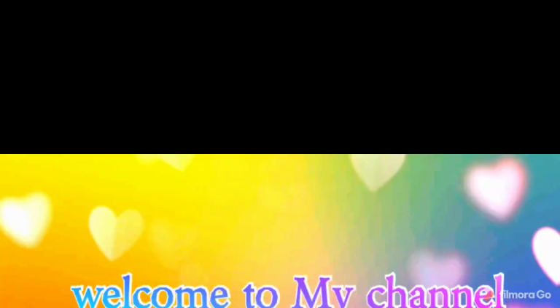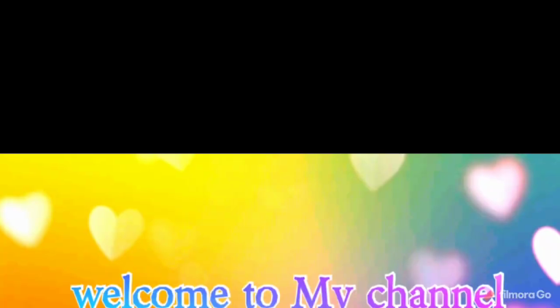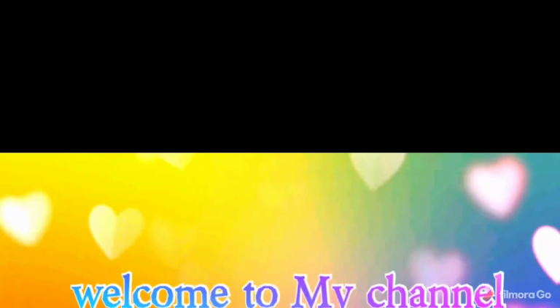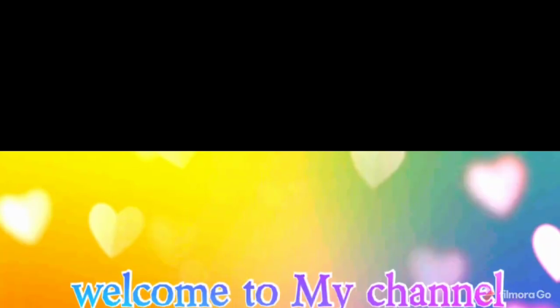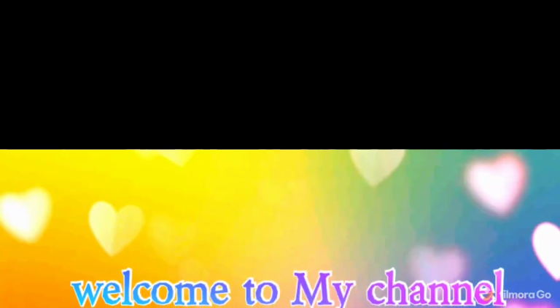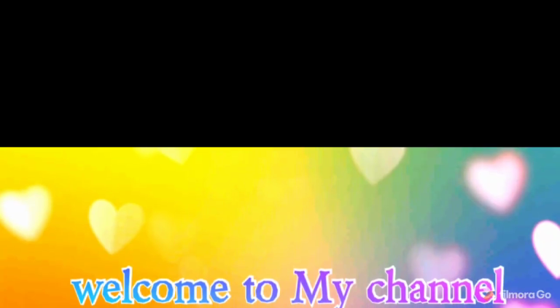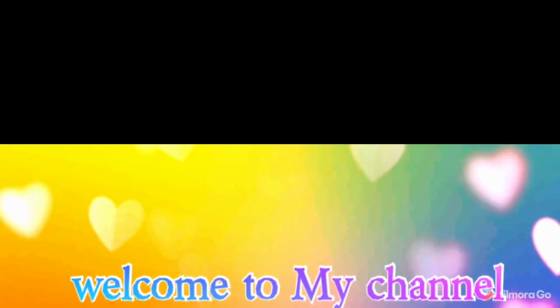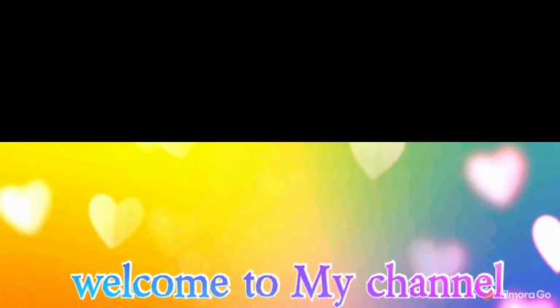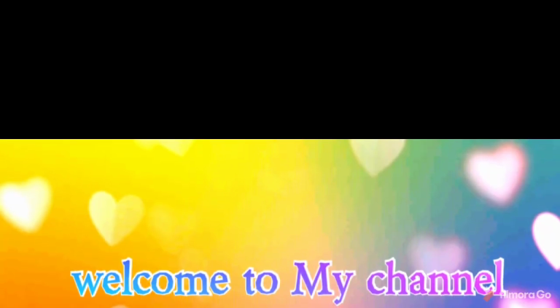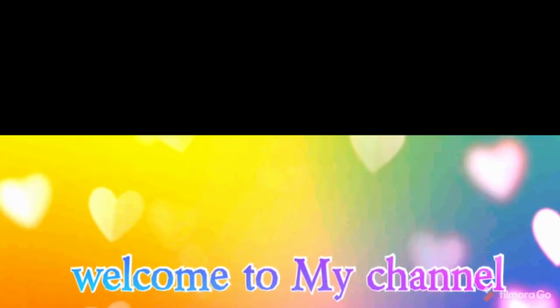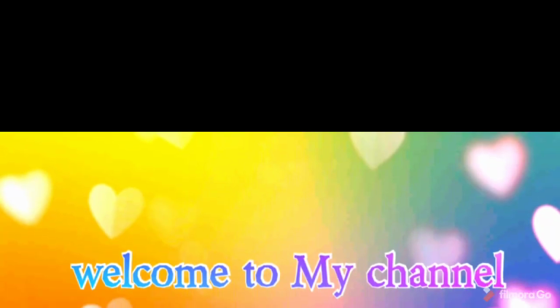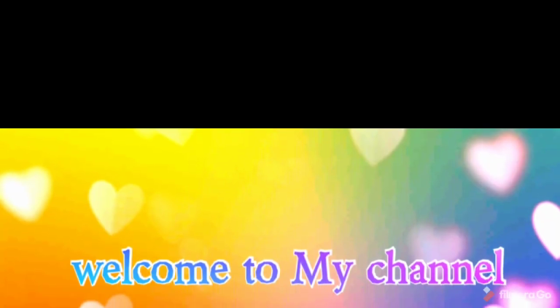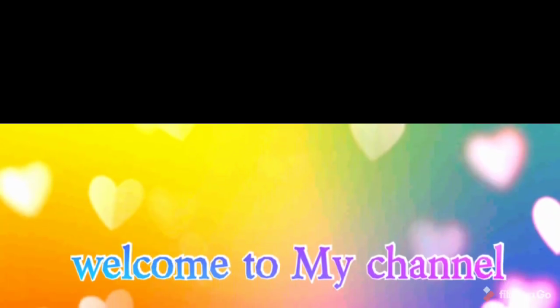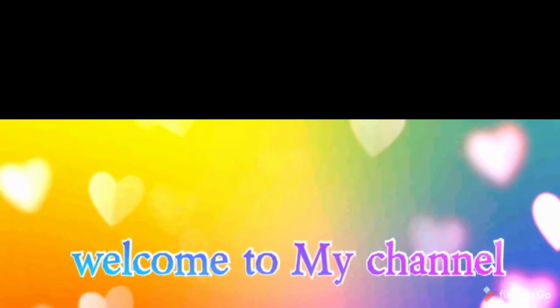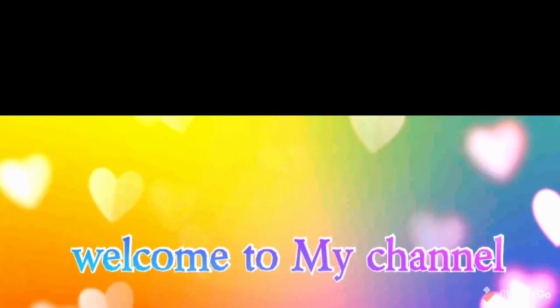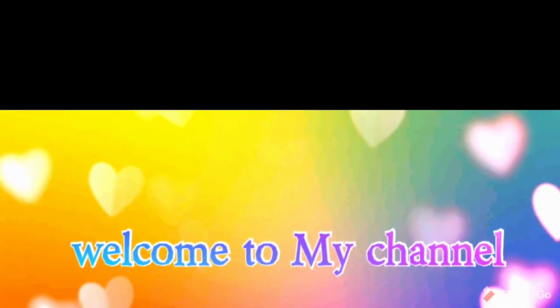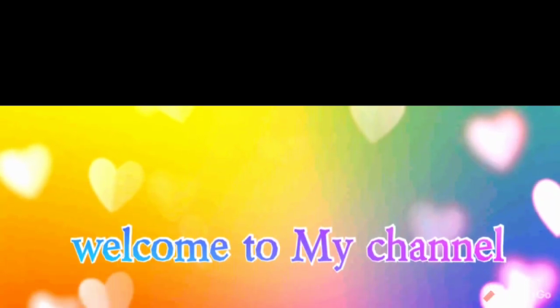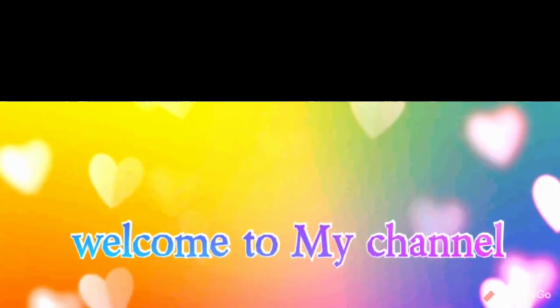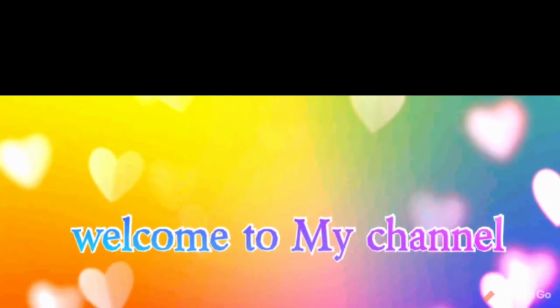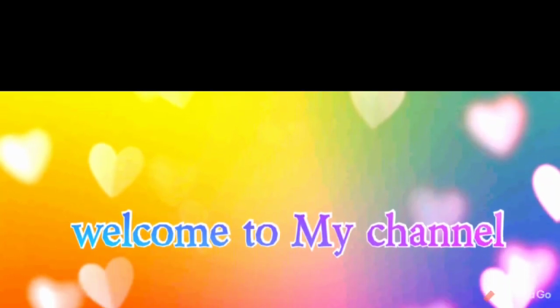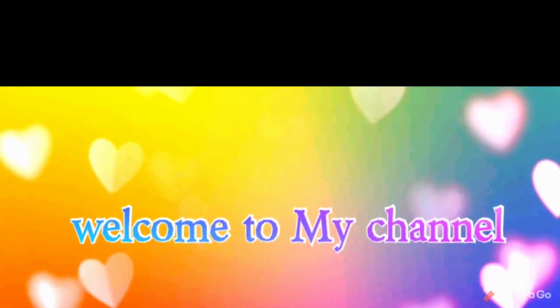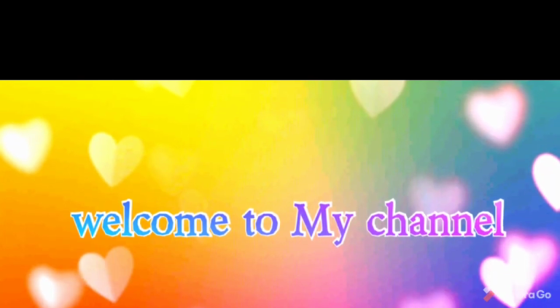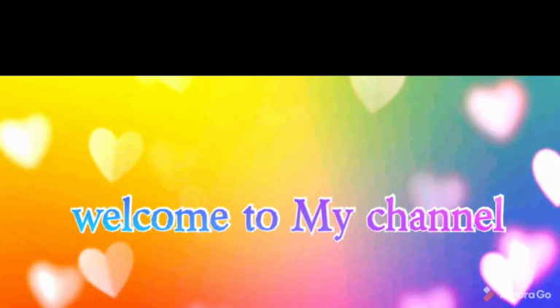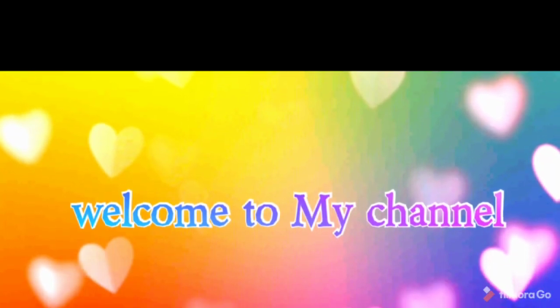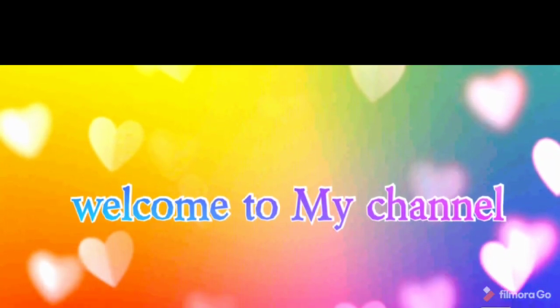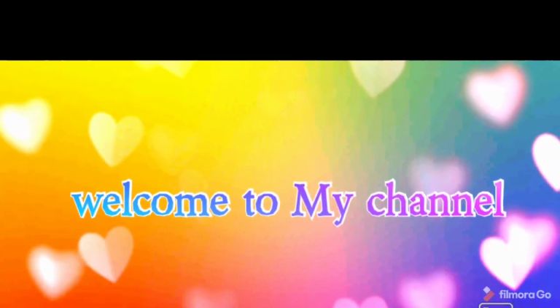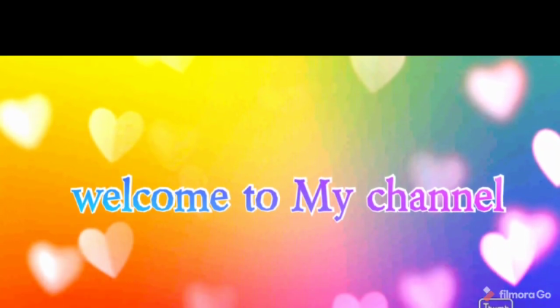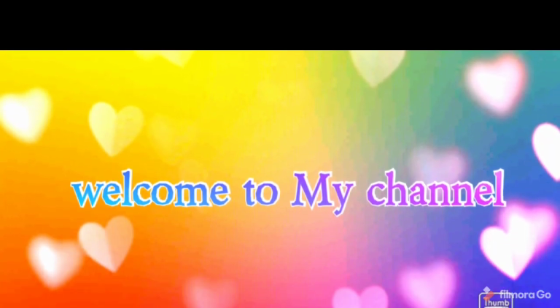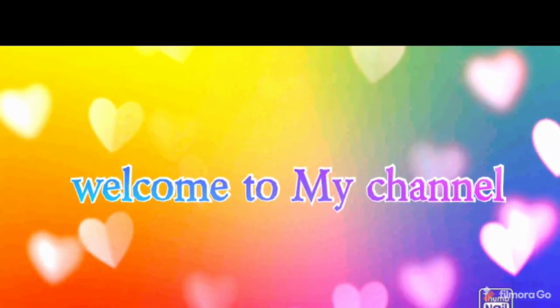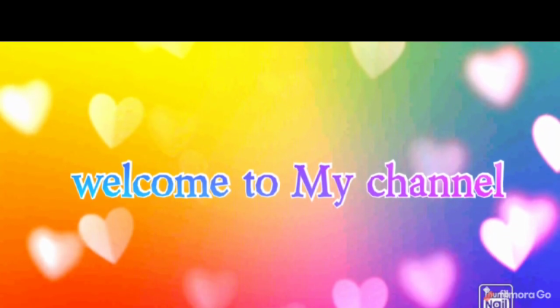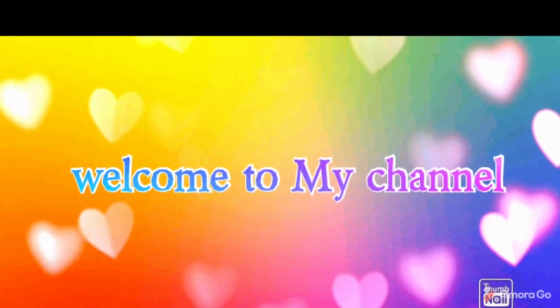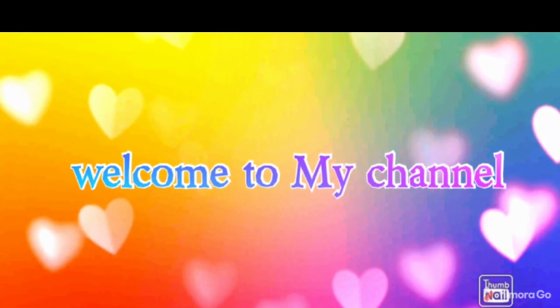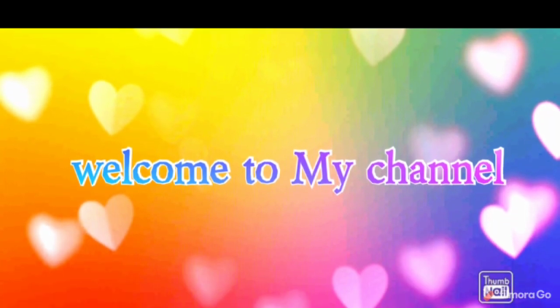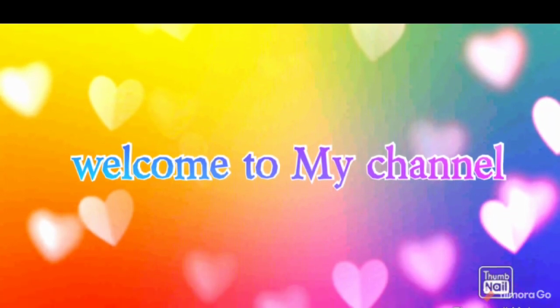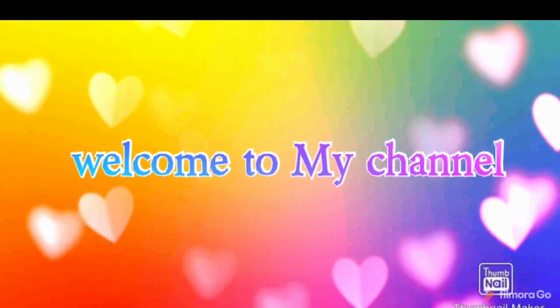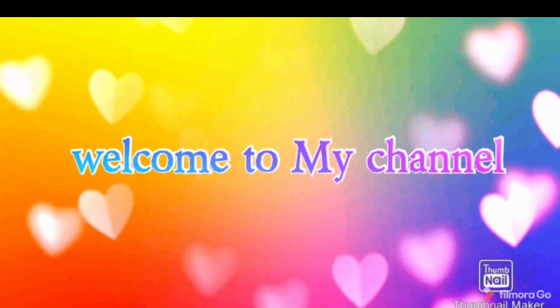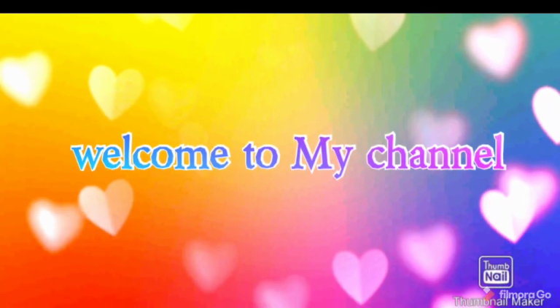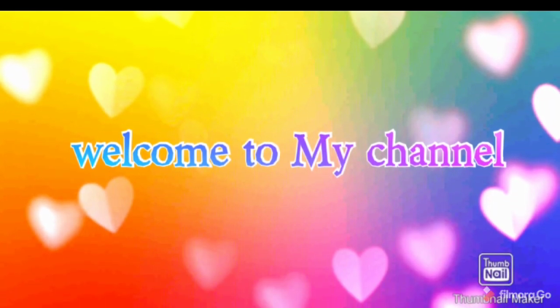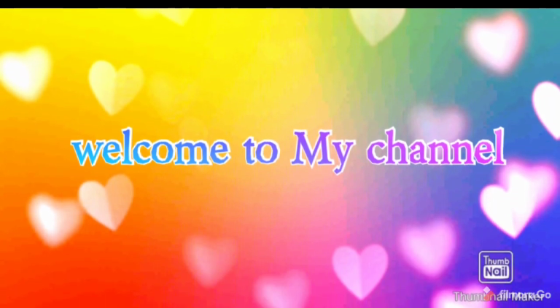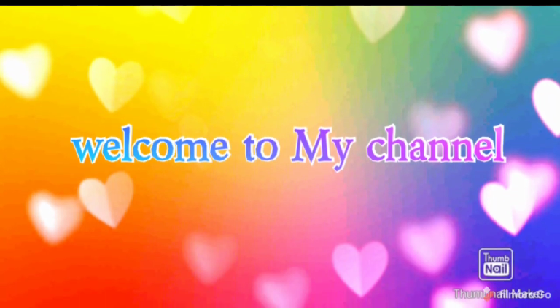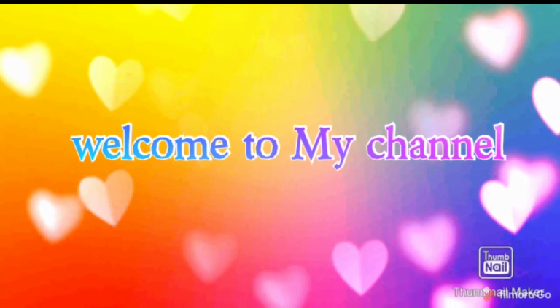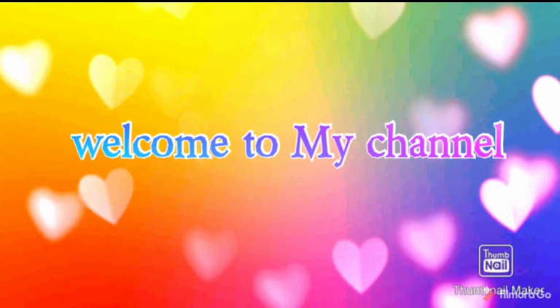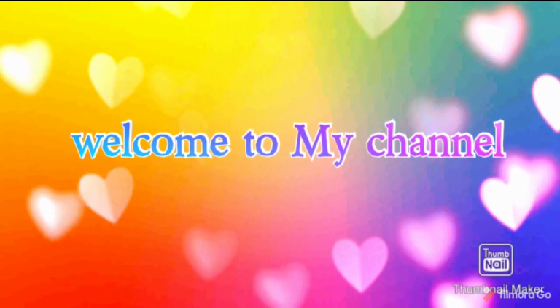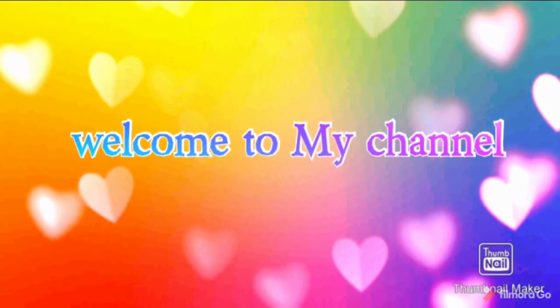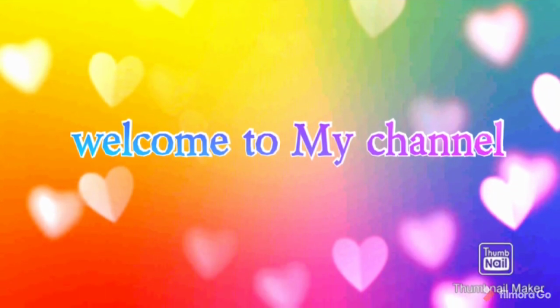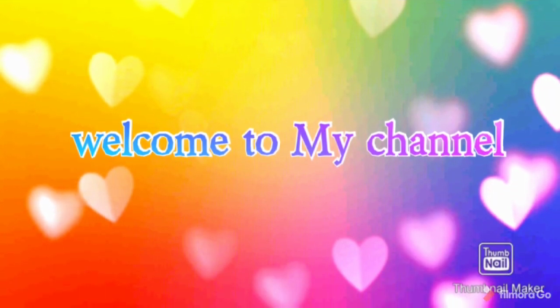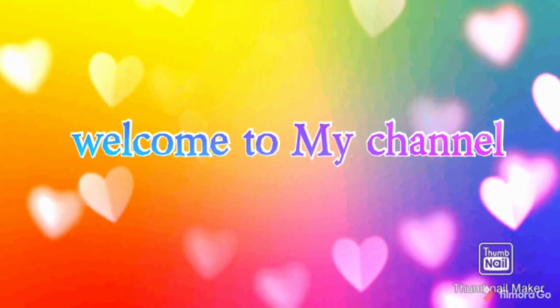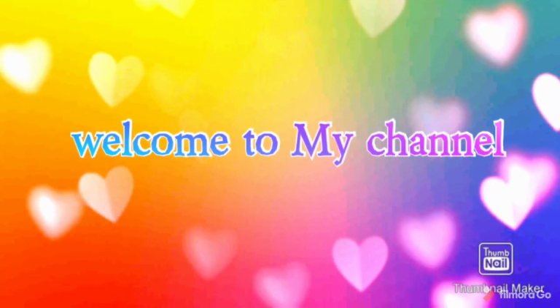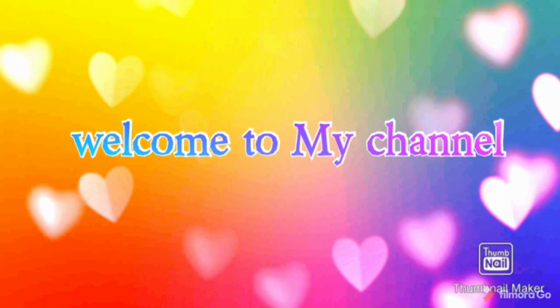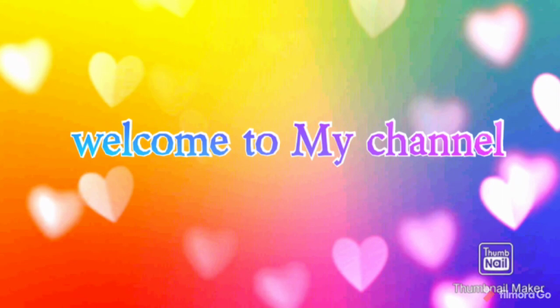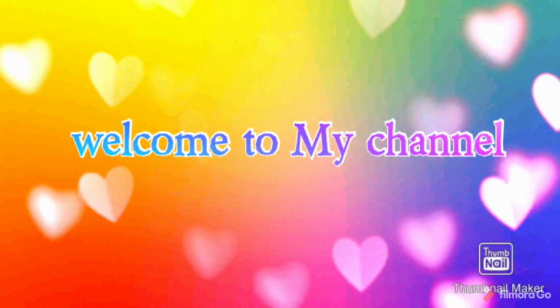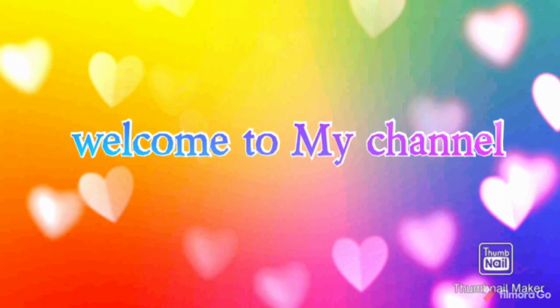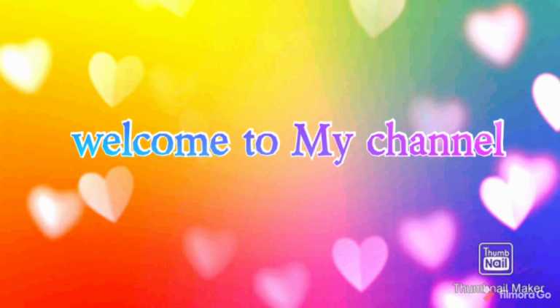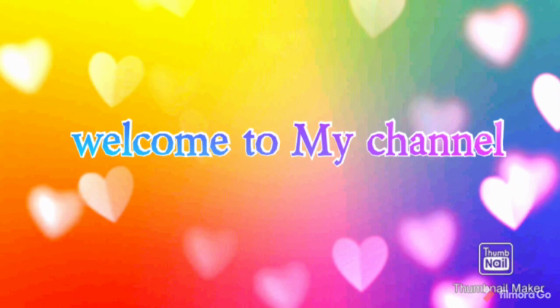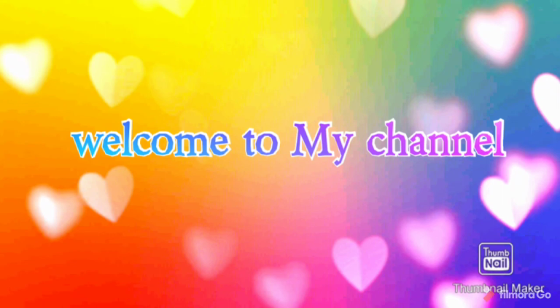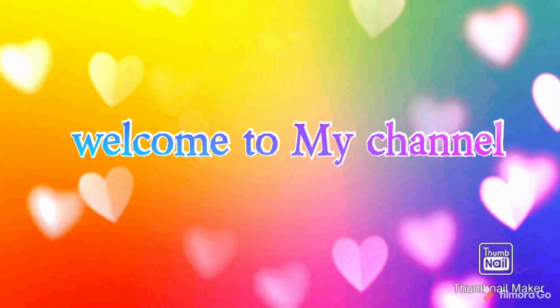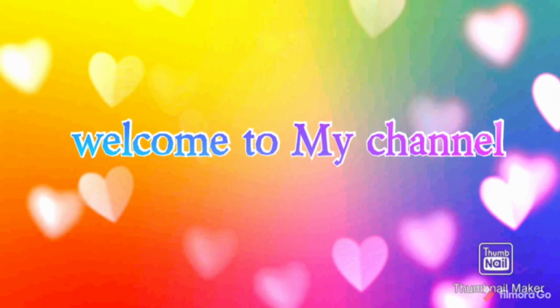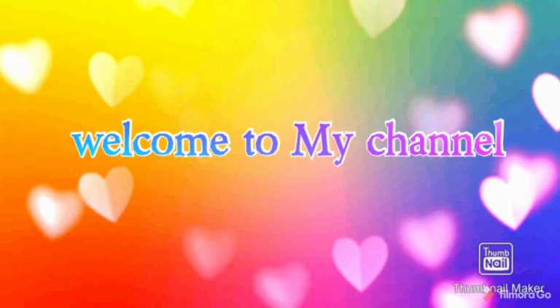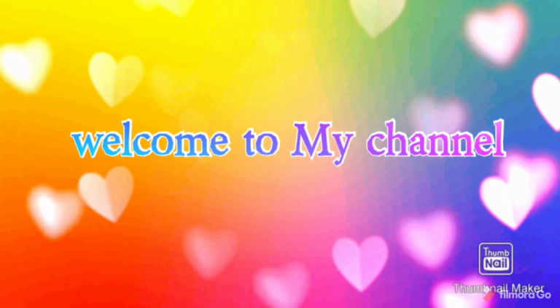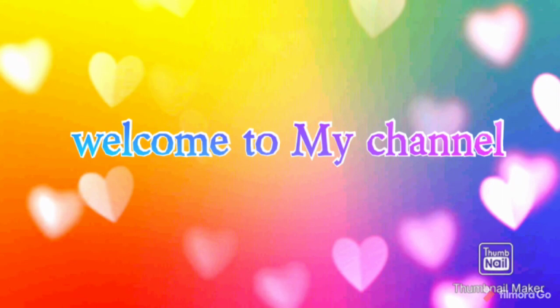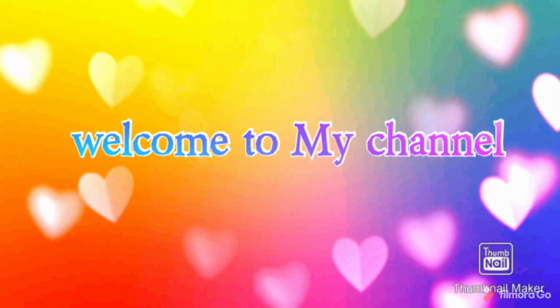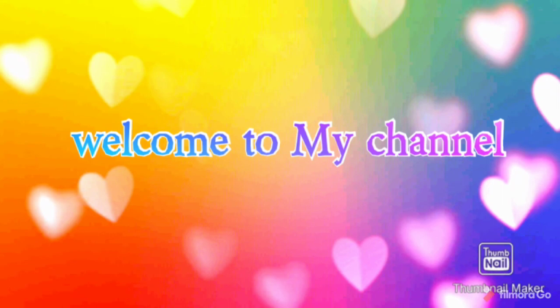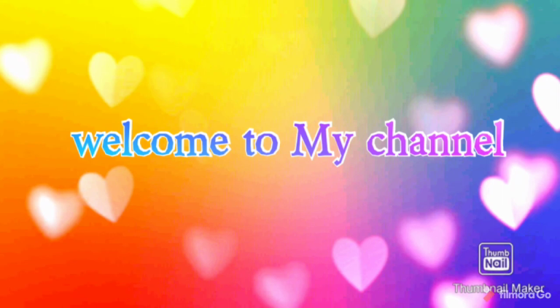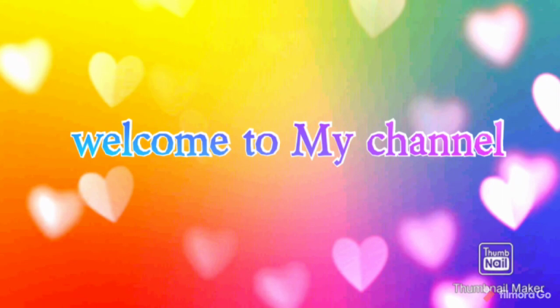Hi friends! Welcome to Silo's Kitchen. I am Siloja. How are you guys? I am very excited.